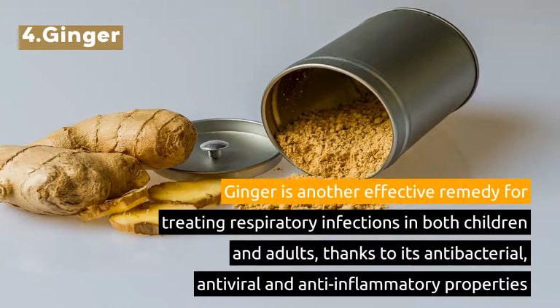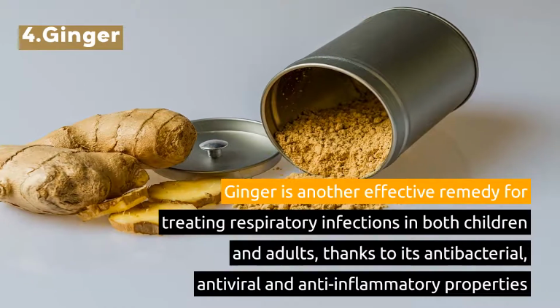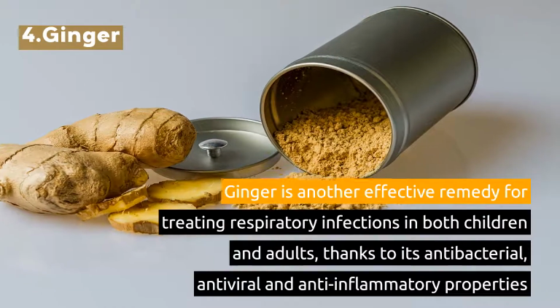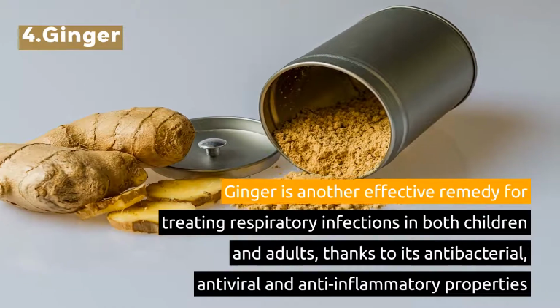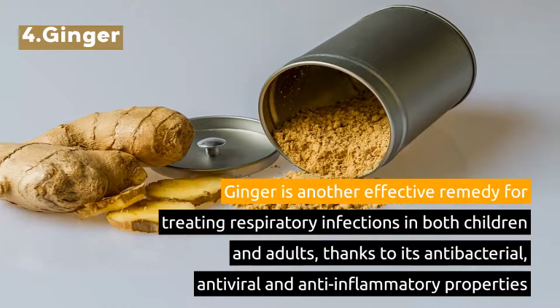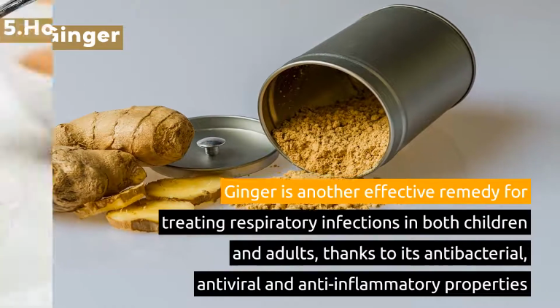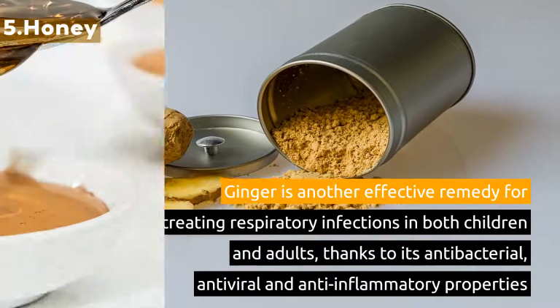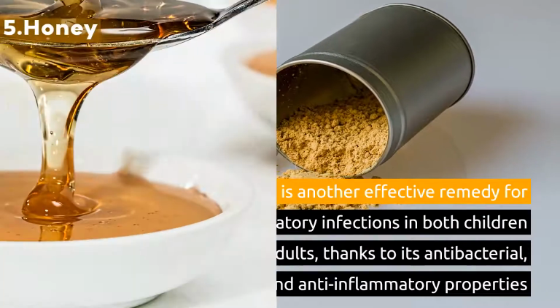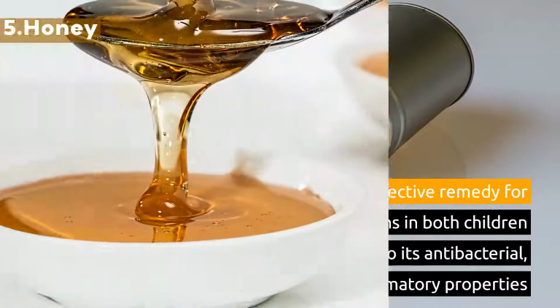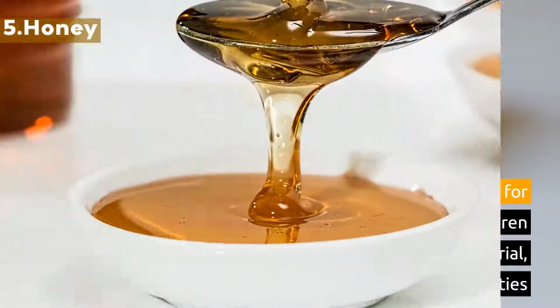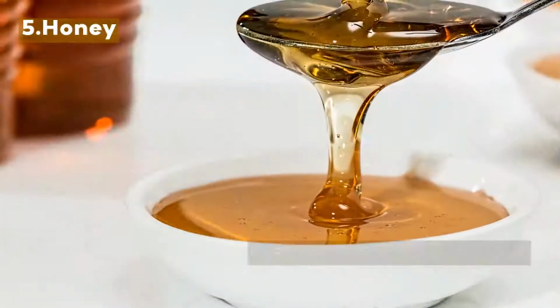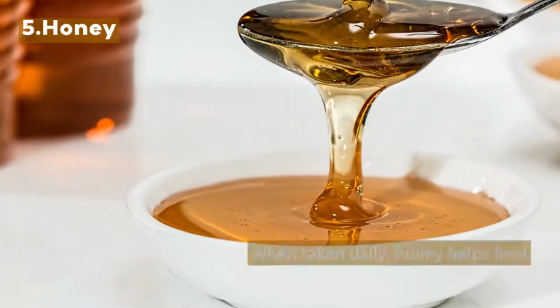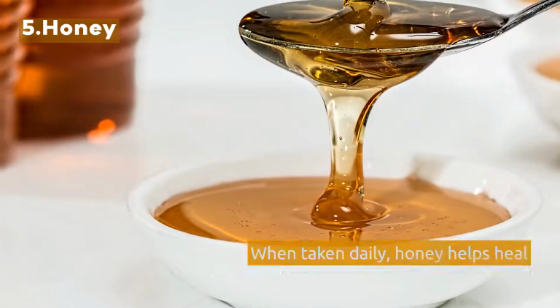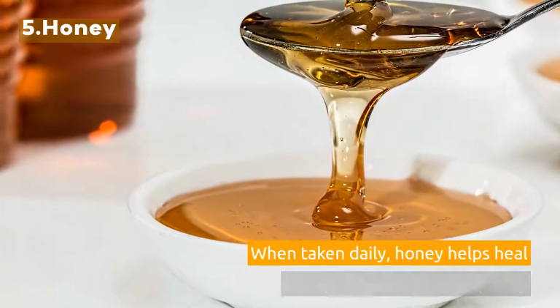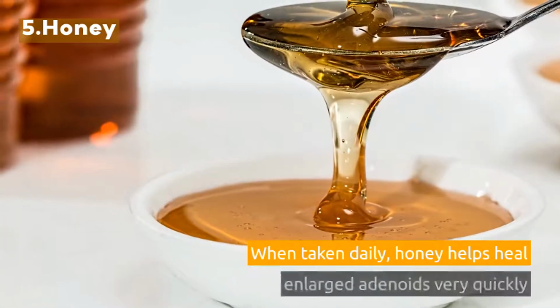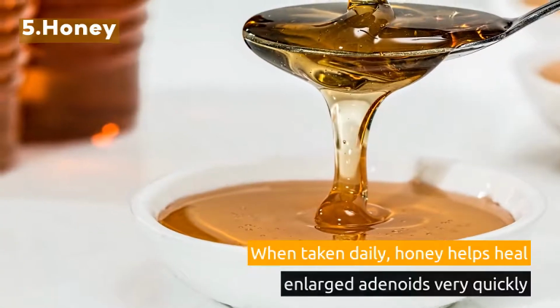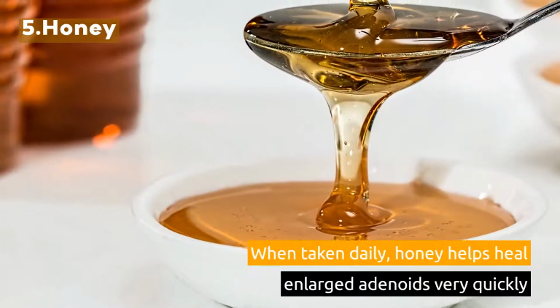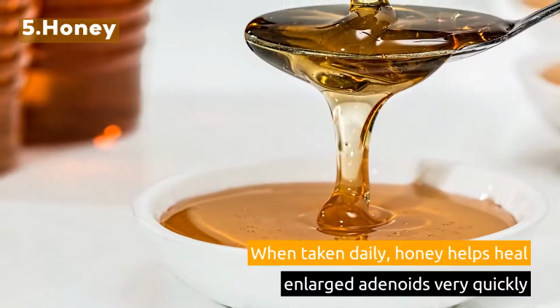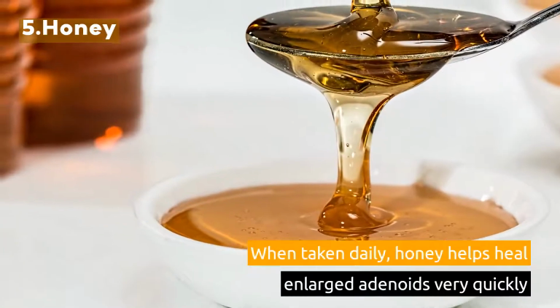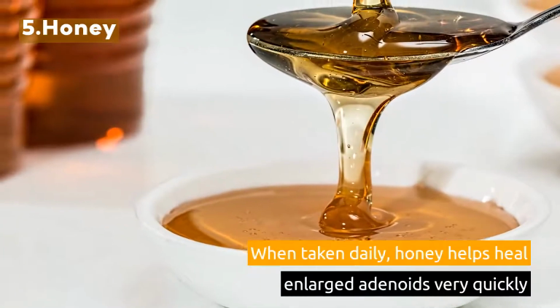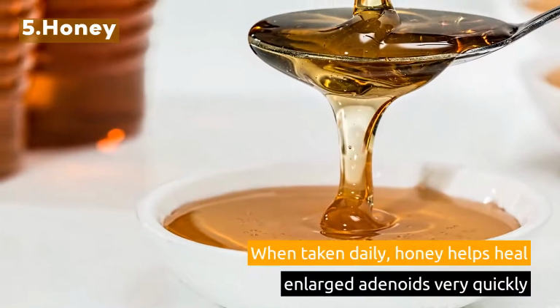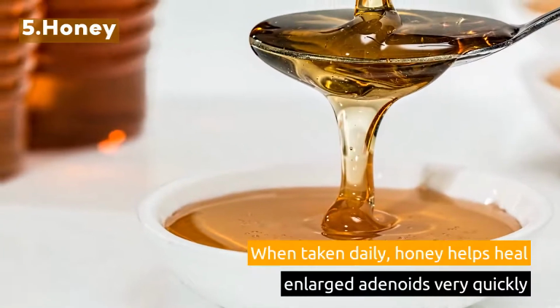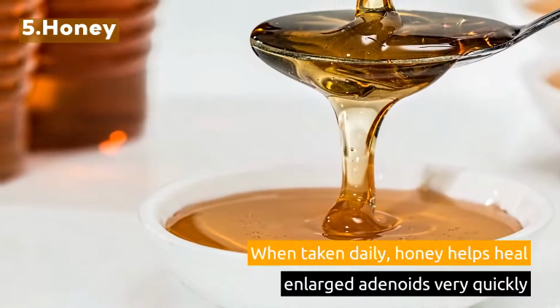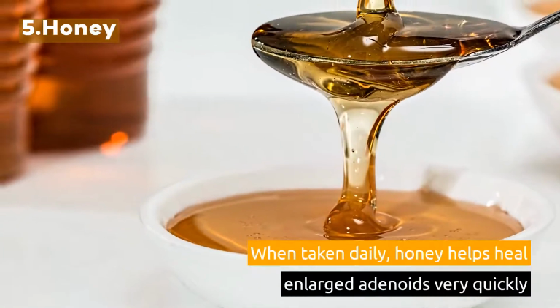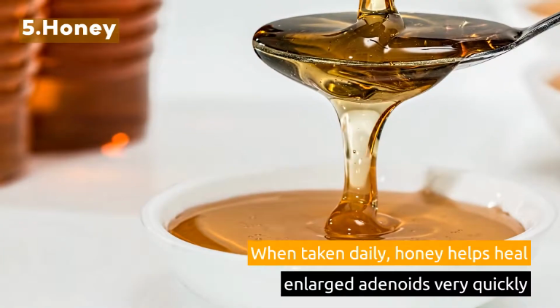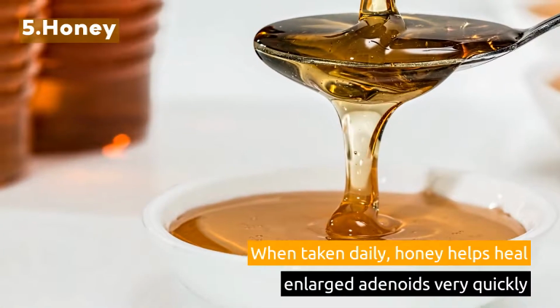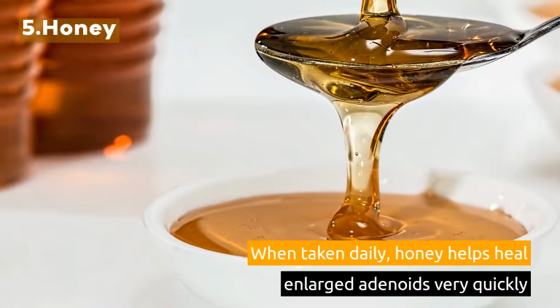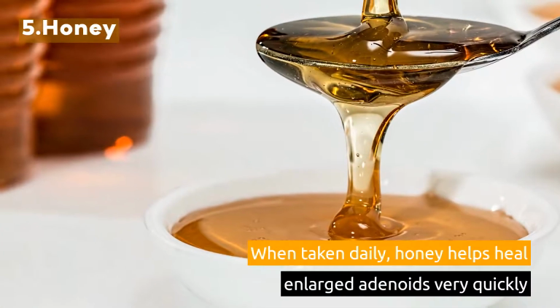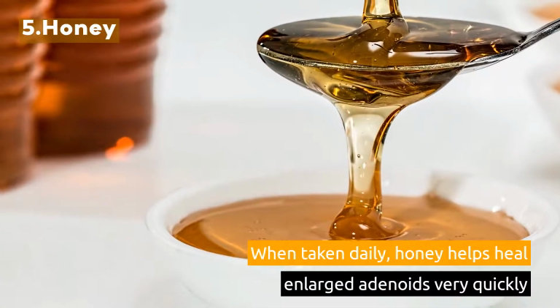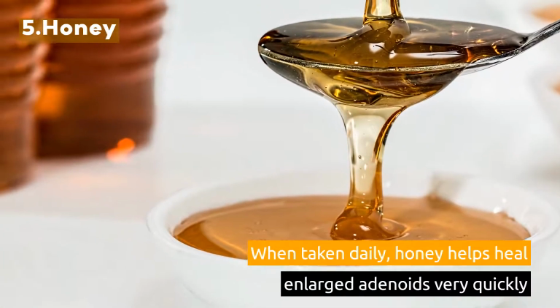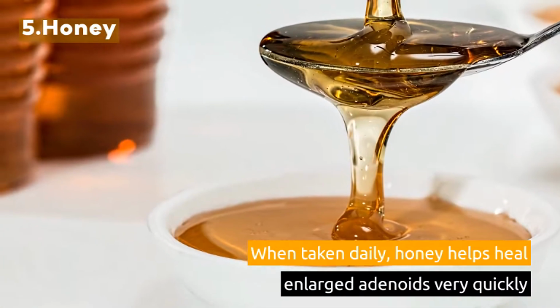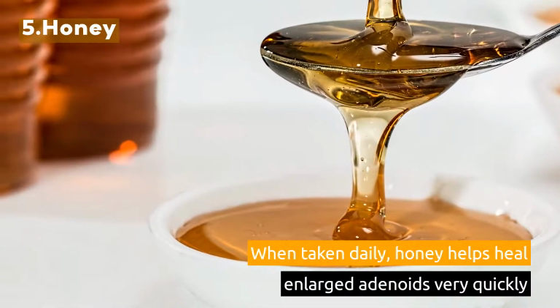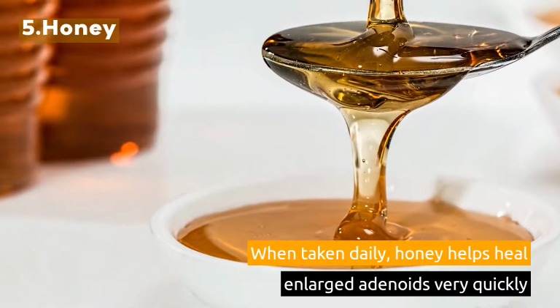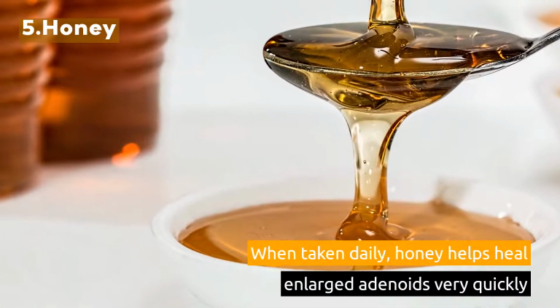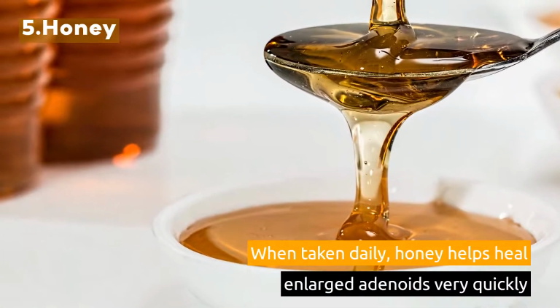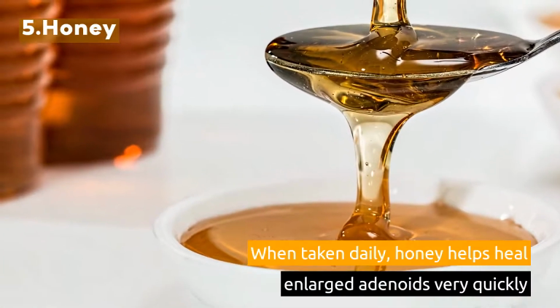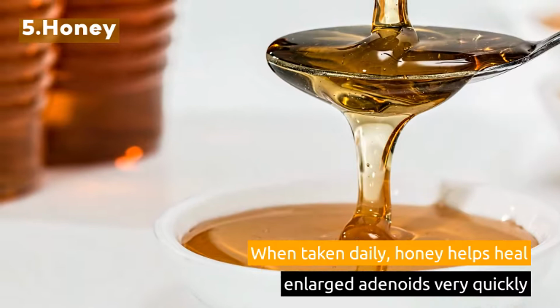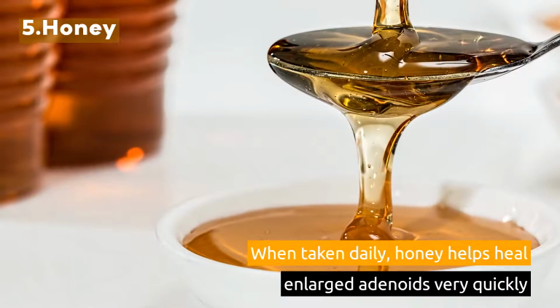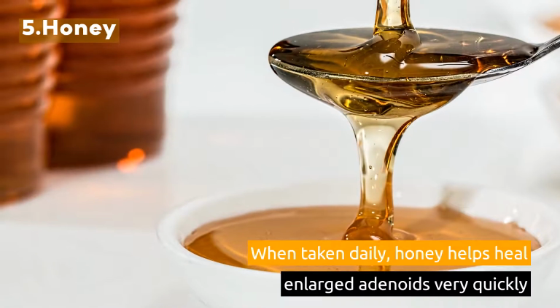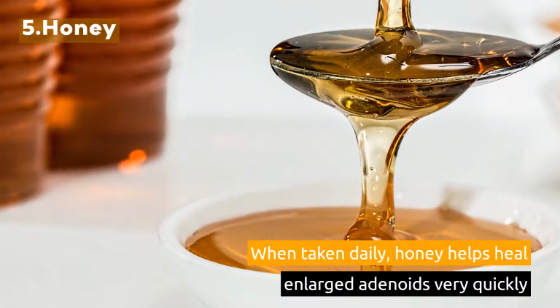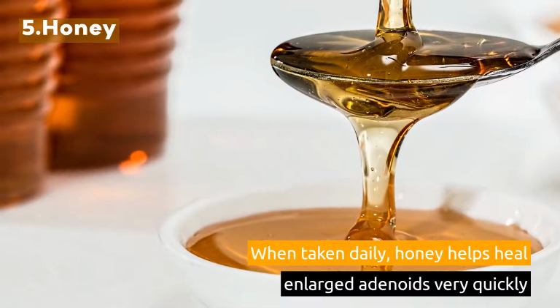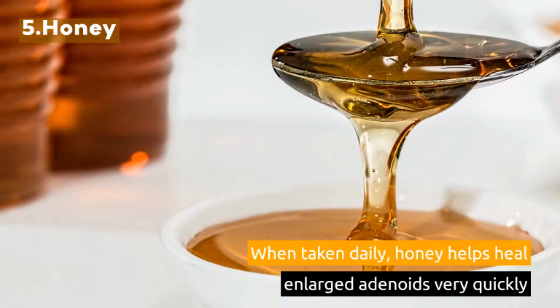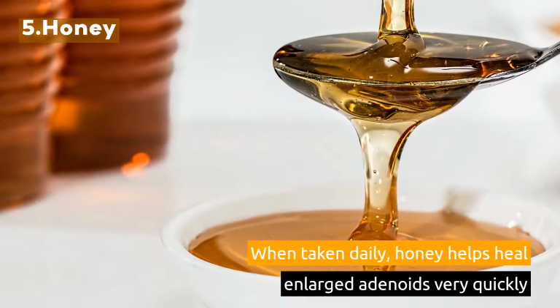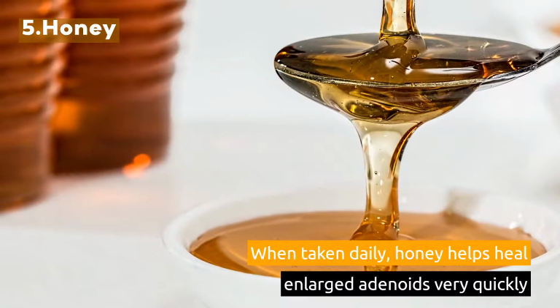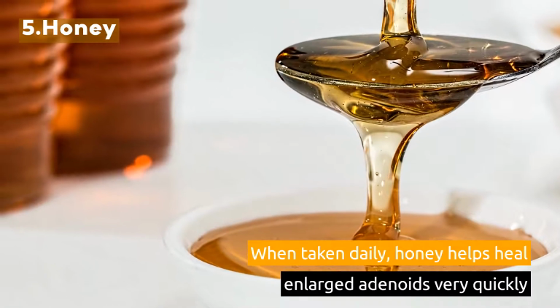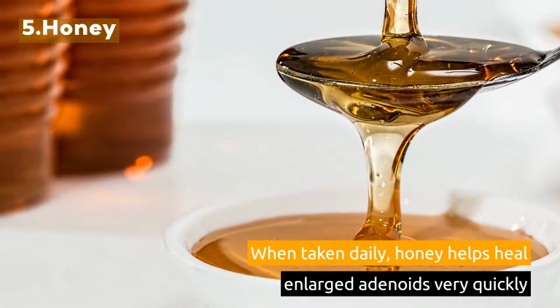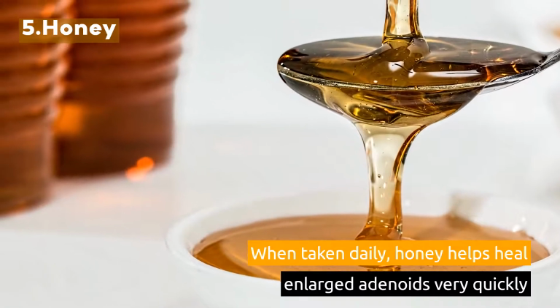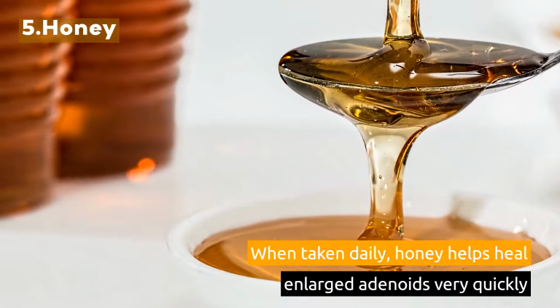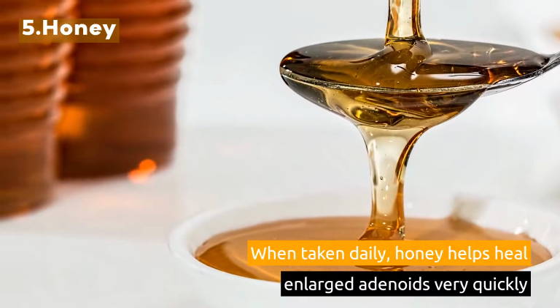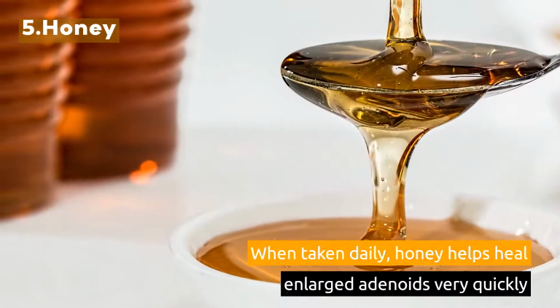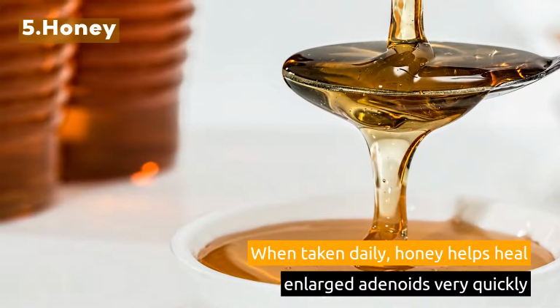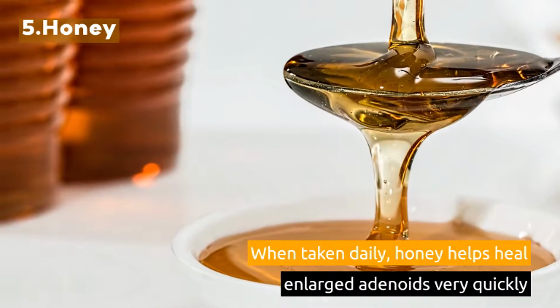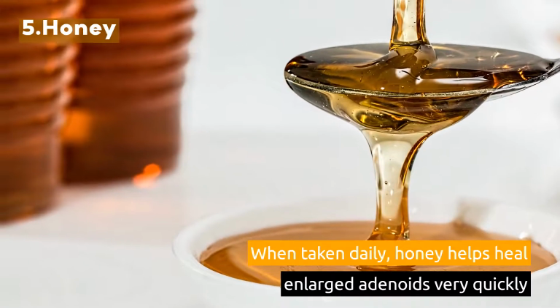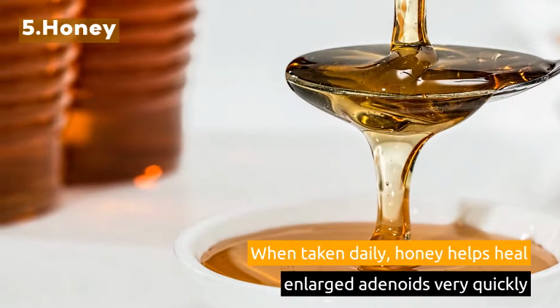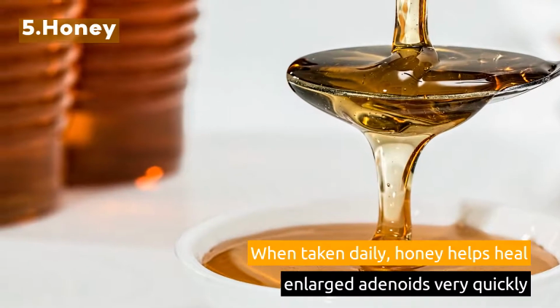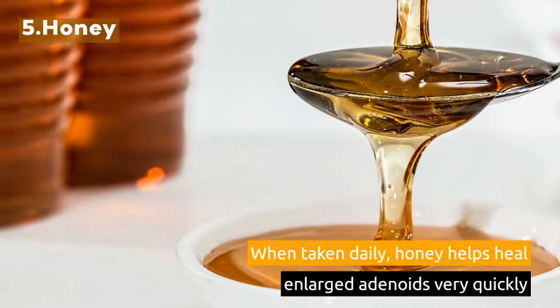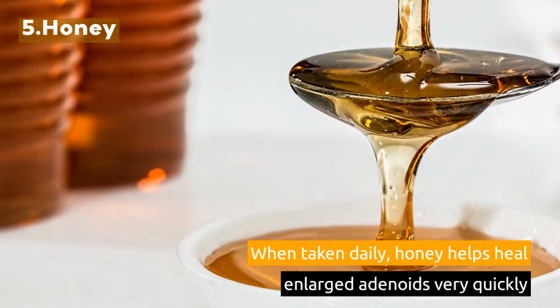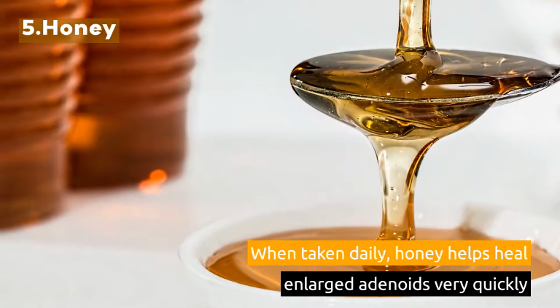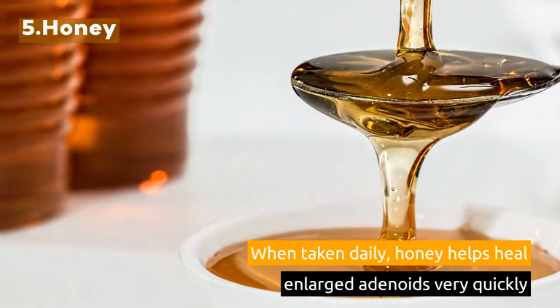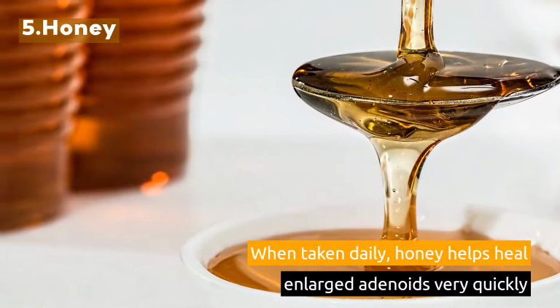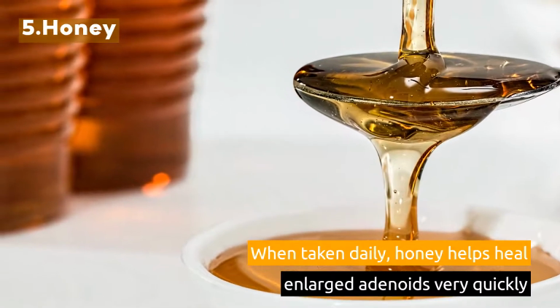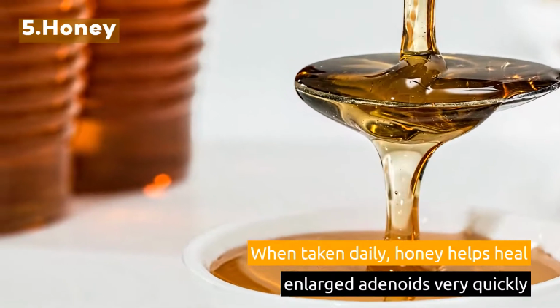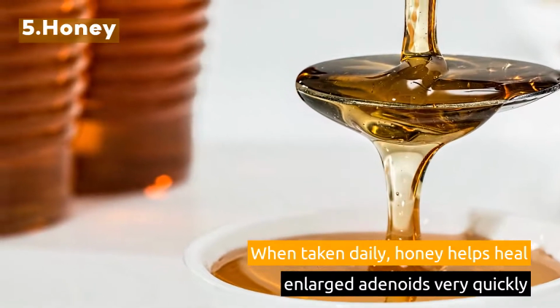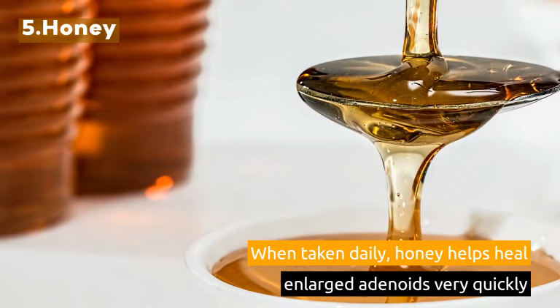5. Honey. When taken daily, honey helps heal enlarged adenoids very quickly.